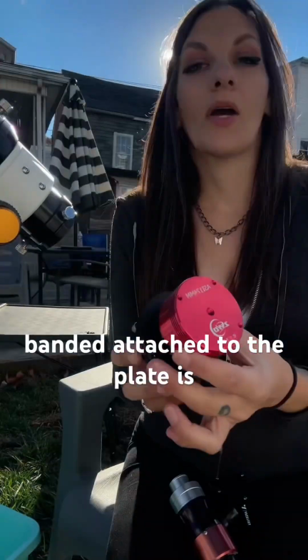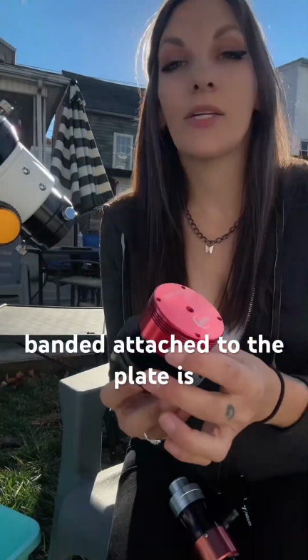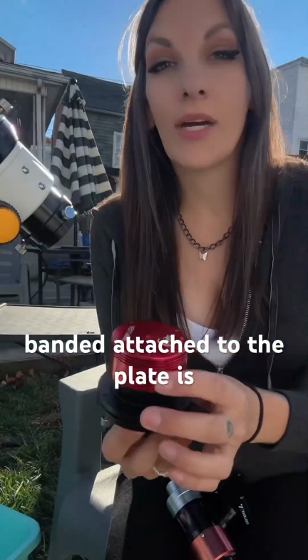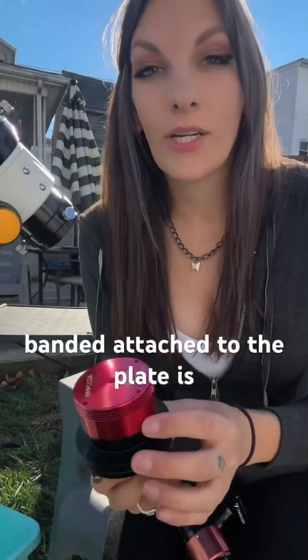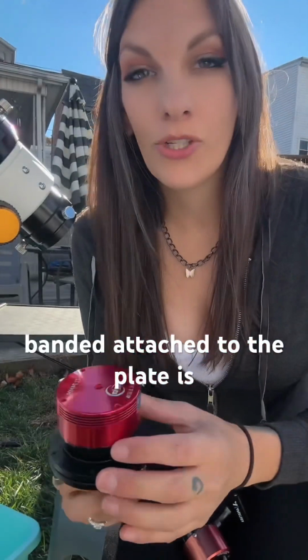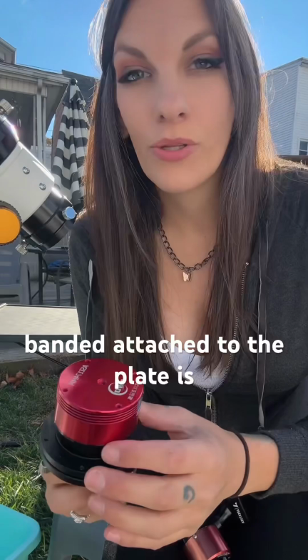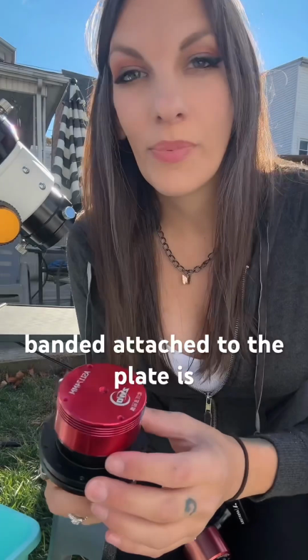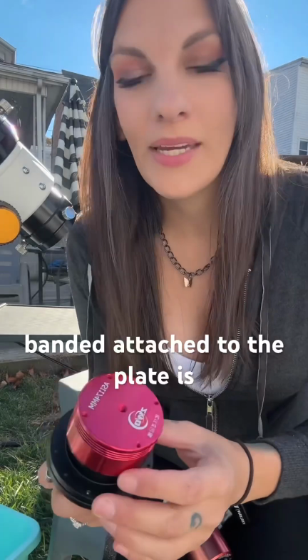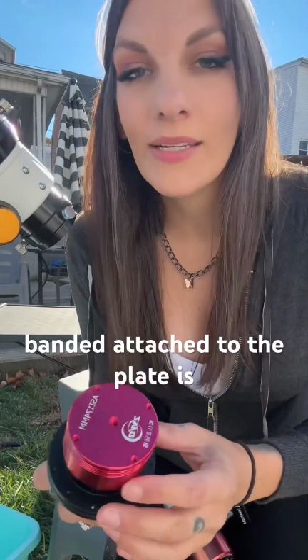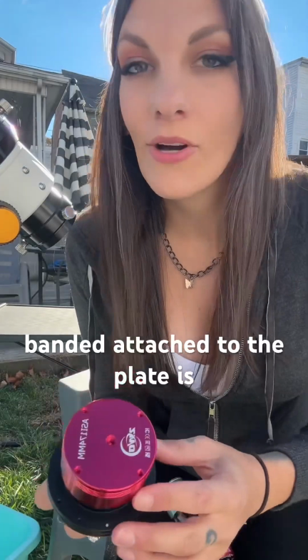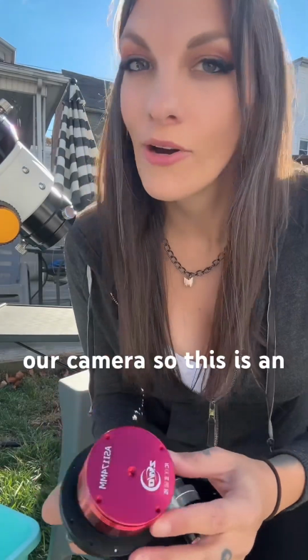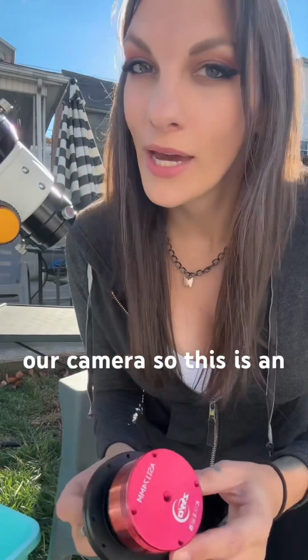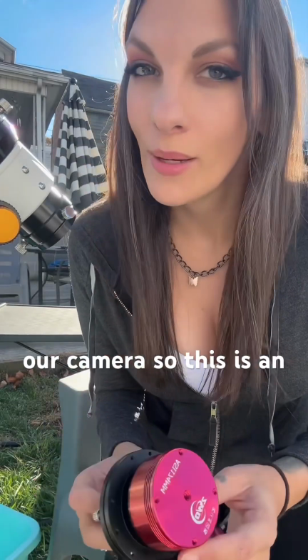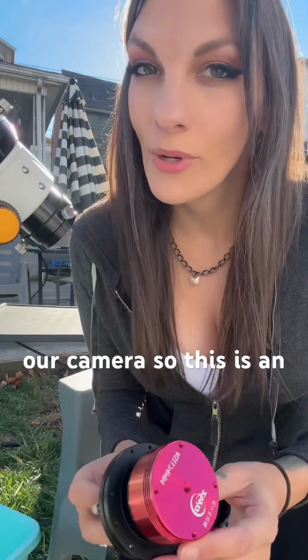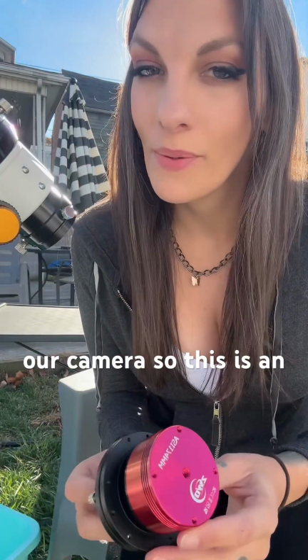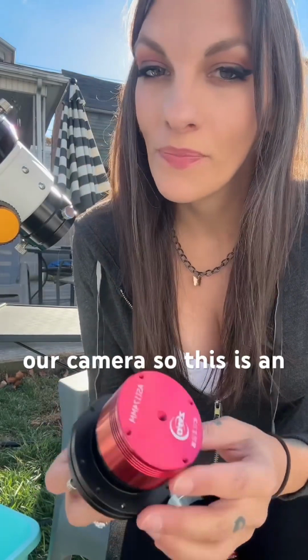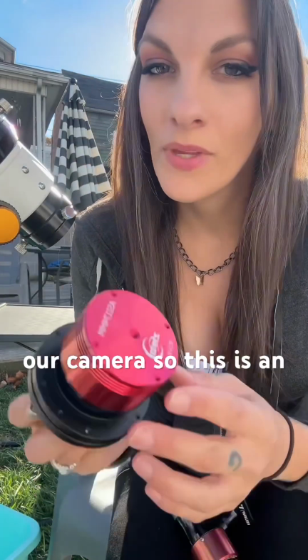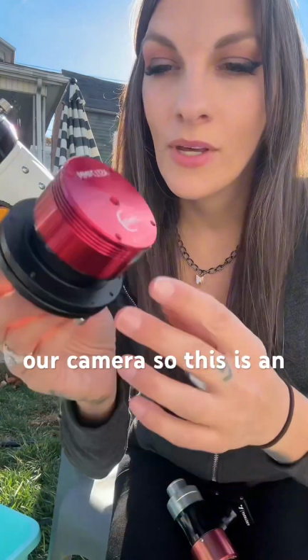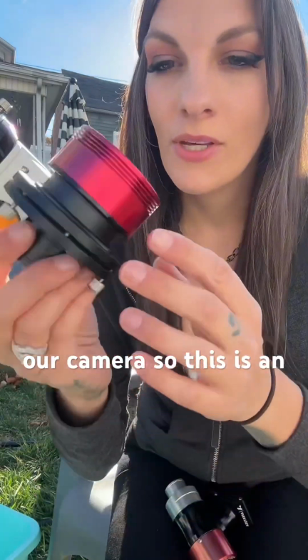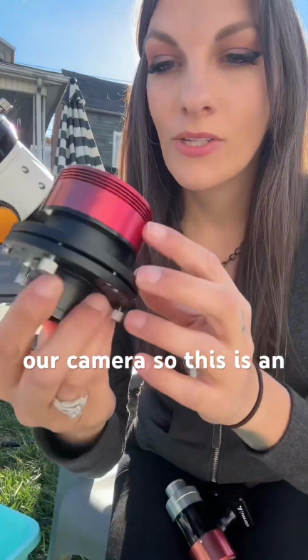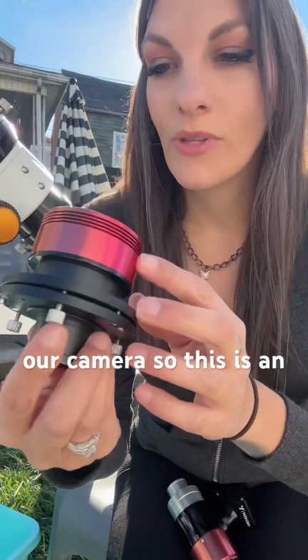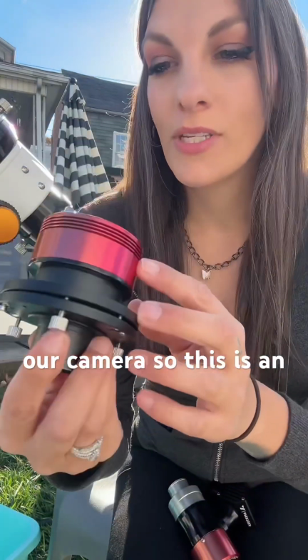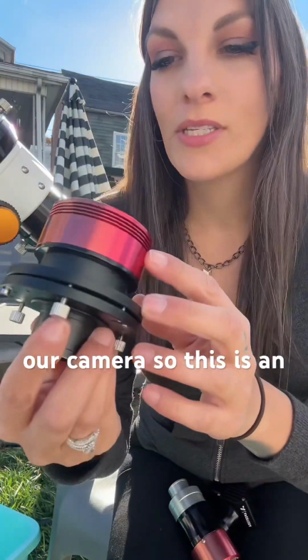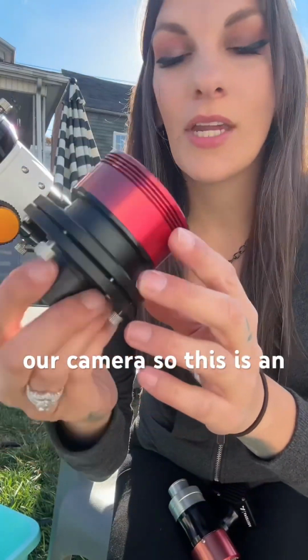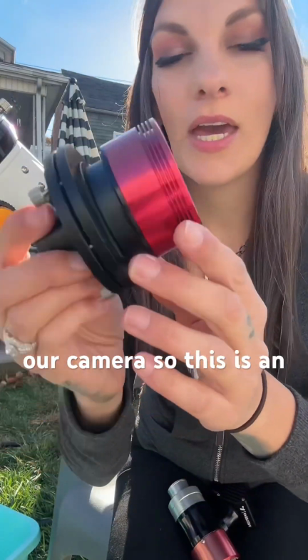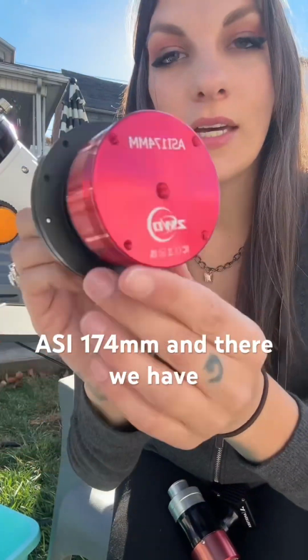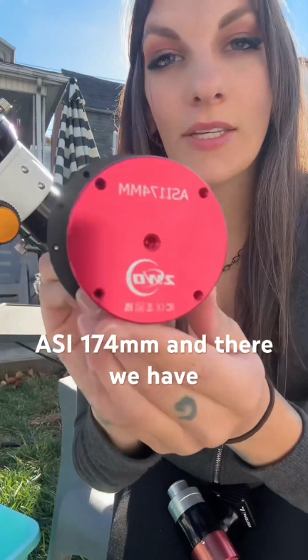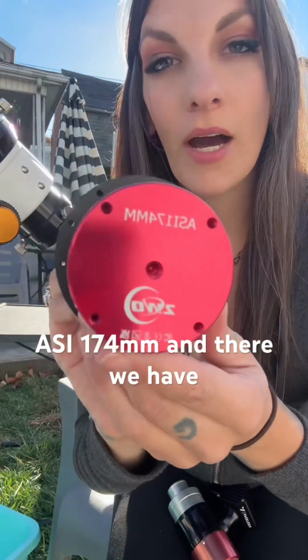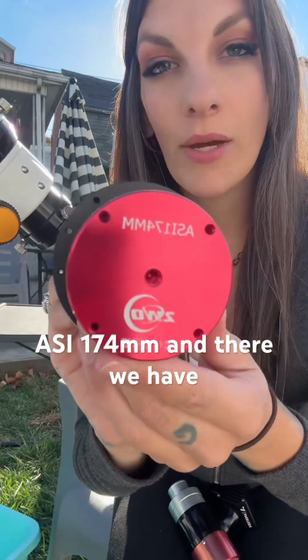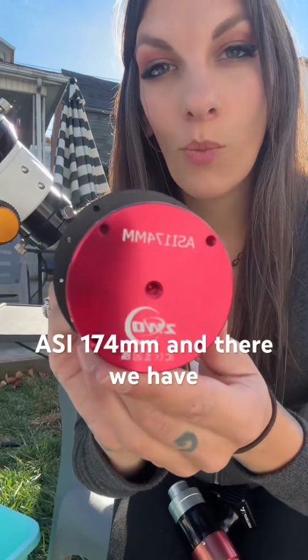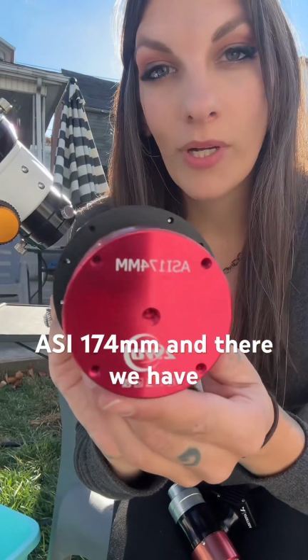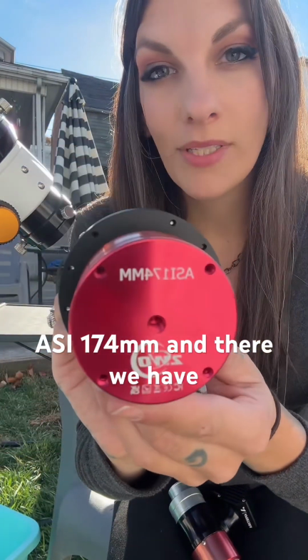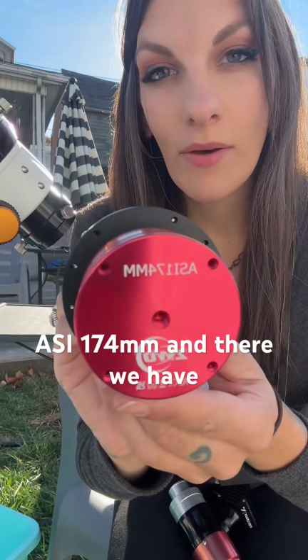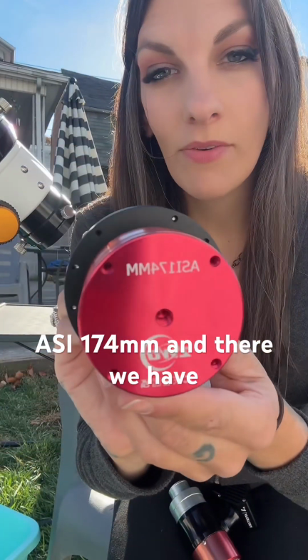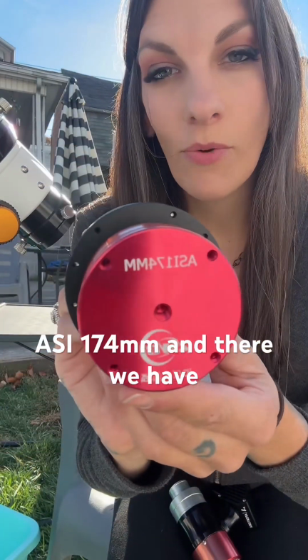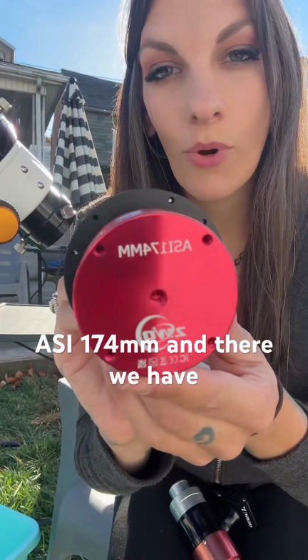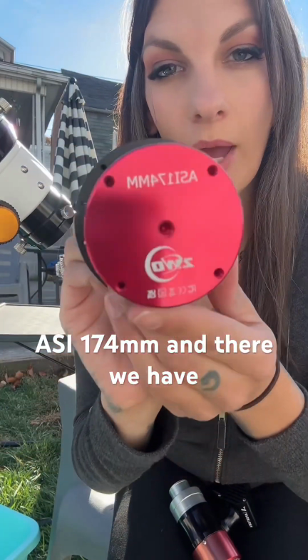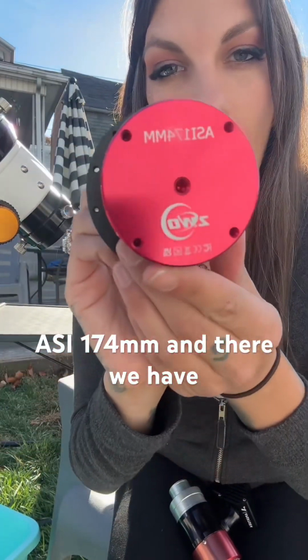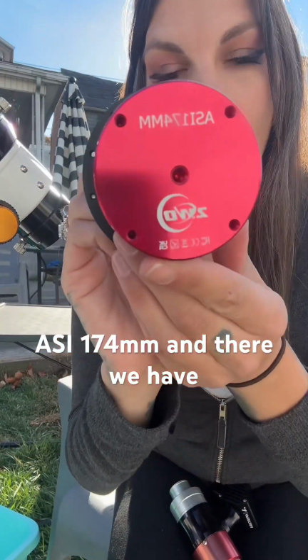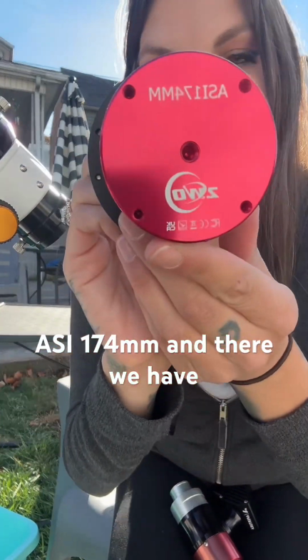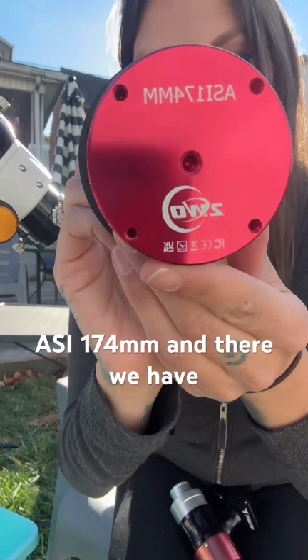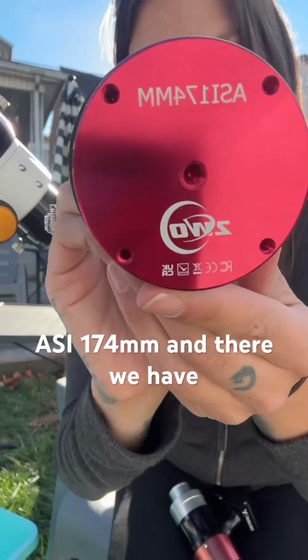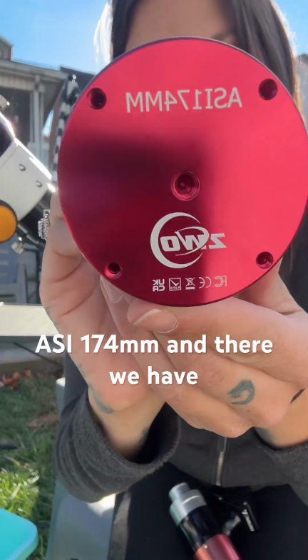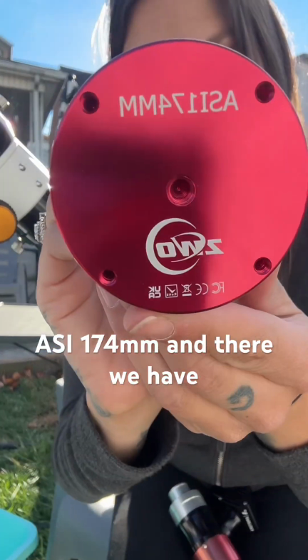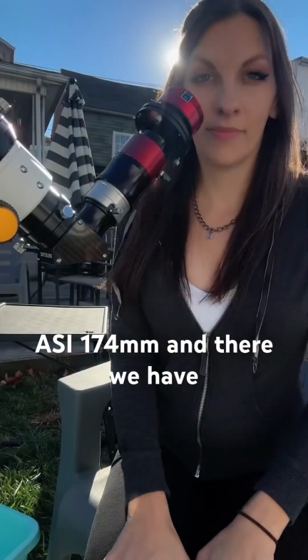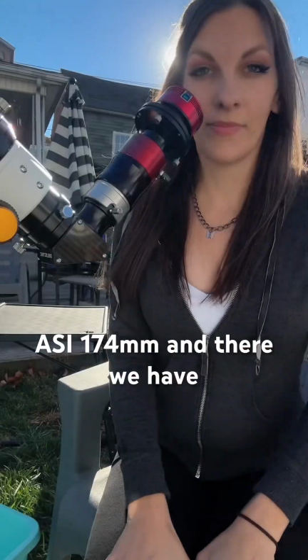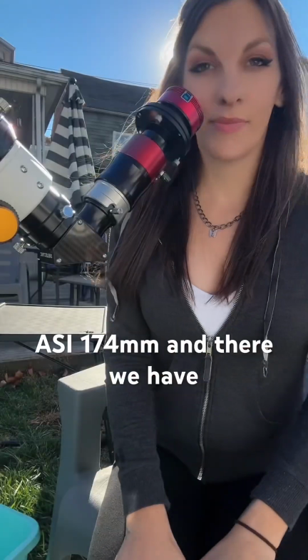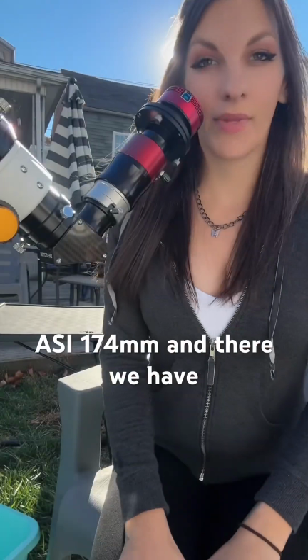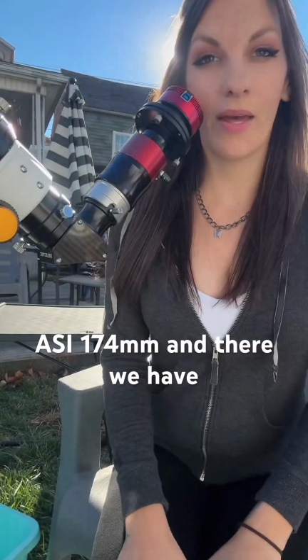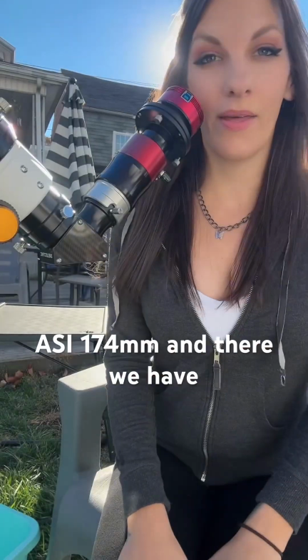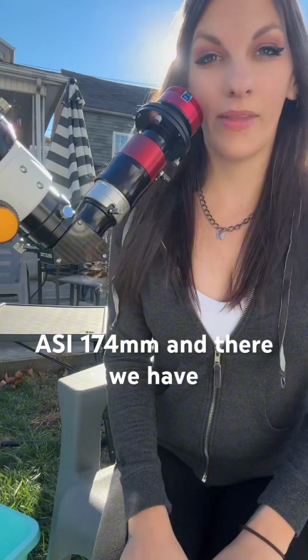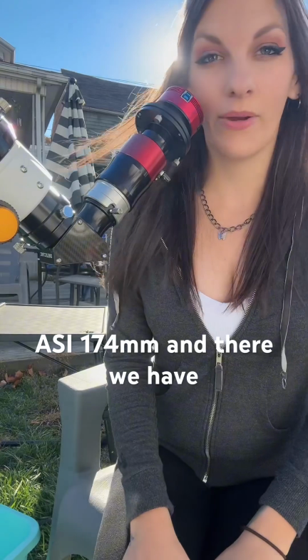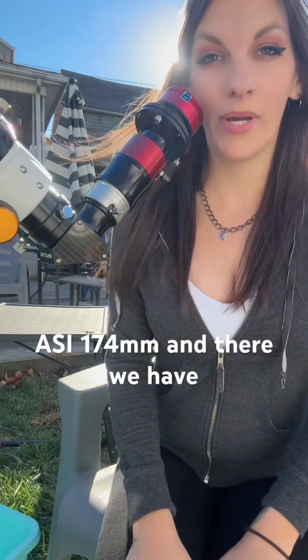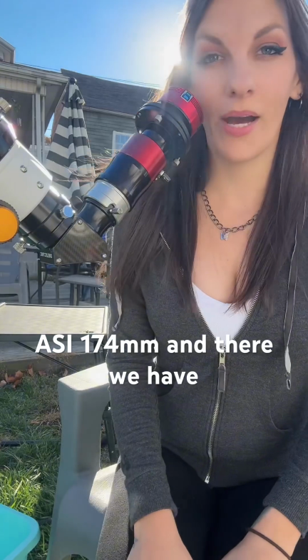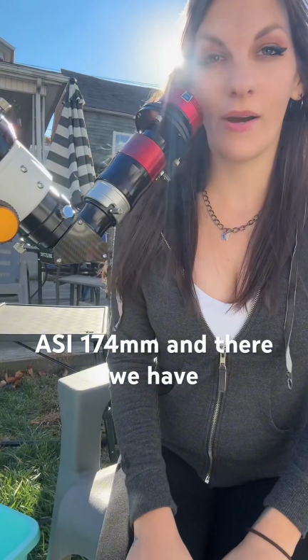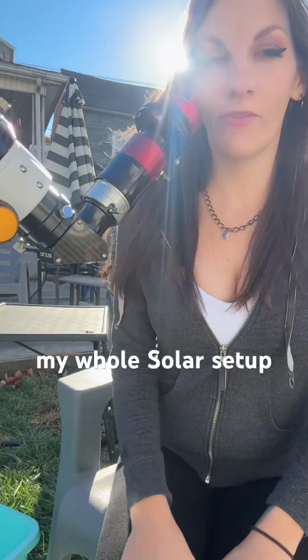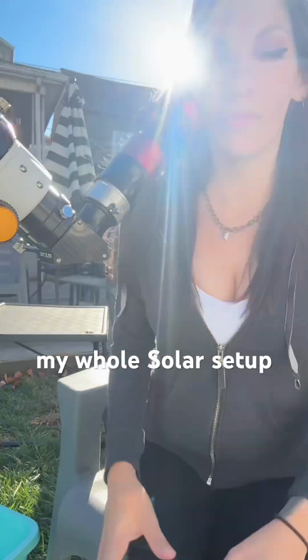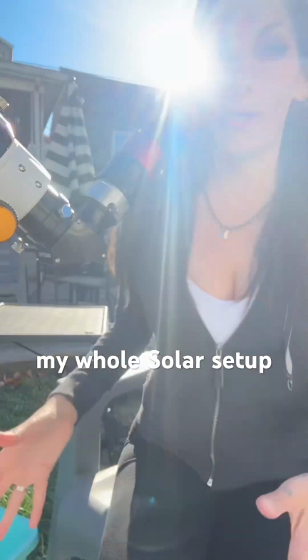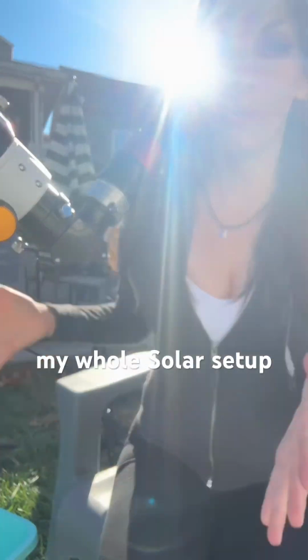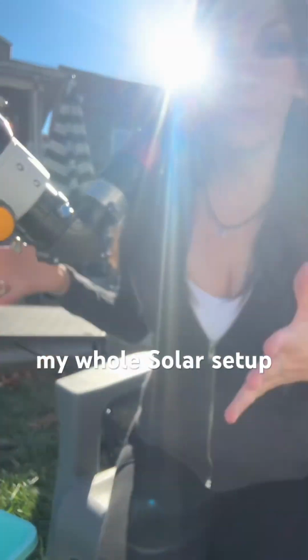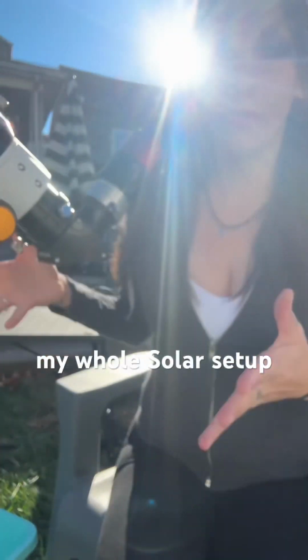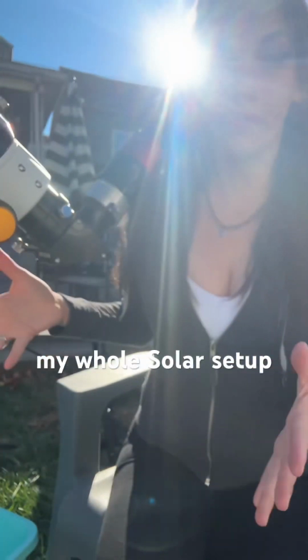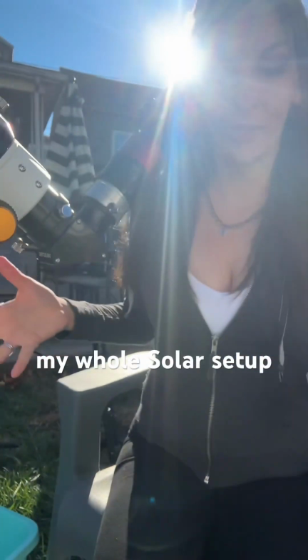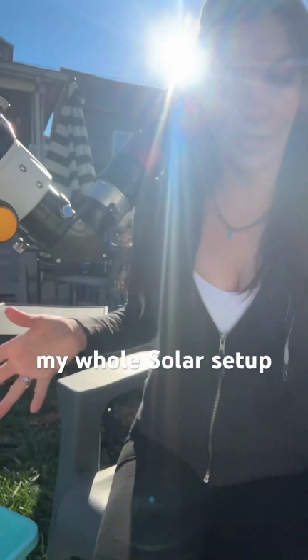Attached to the plate is our camera — this is an ASI 174MM. And there we have my whole solar setup.